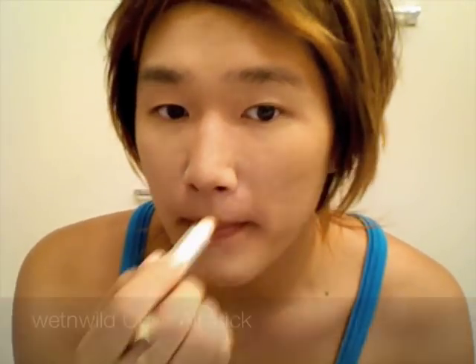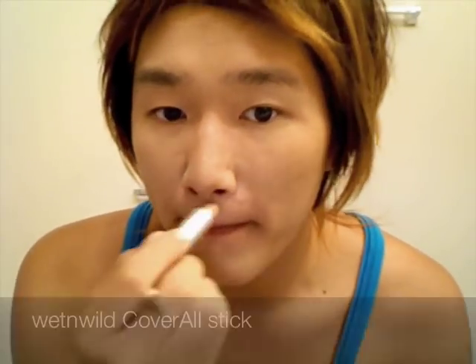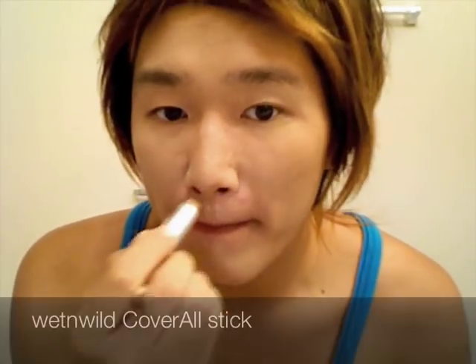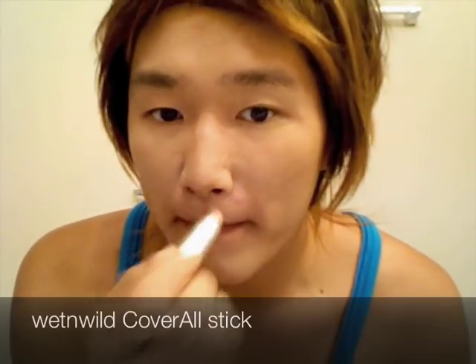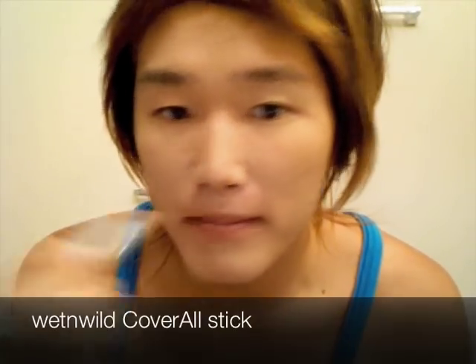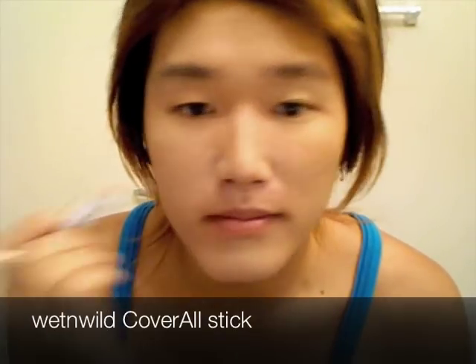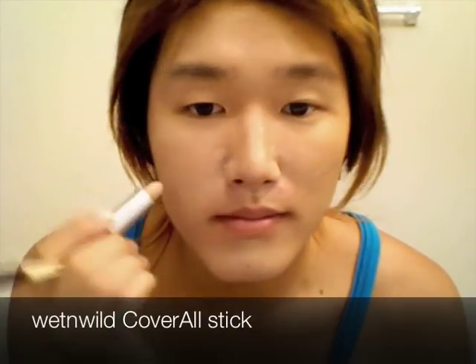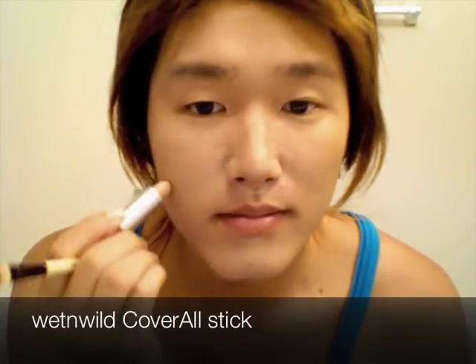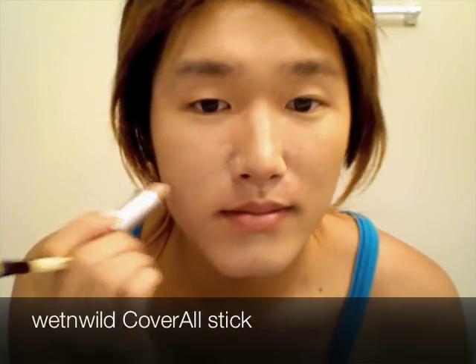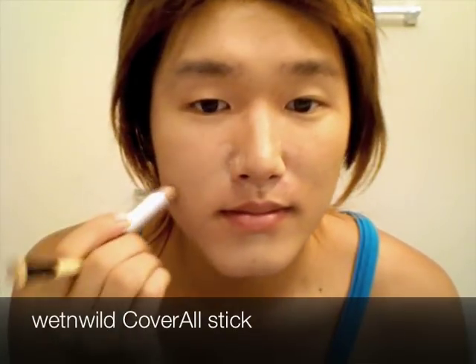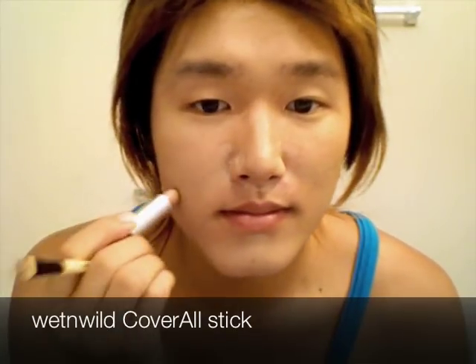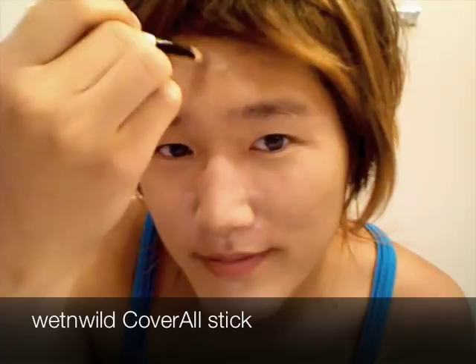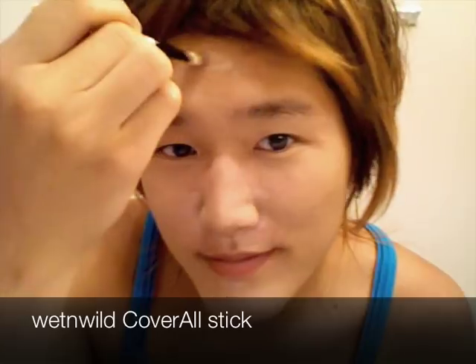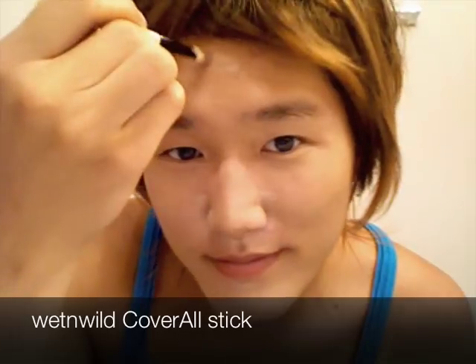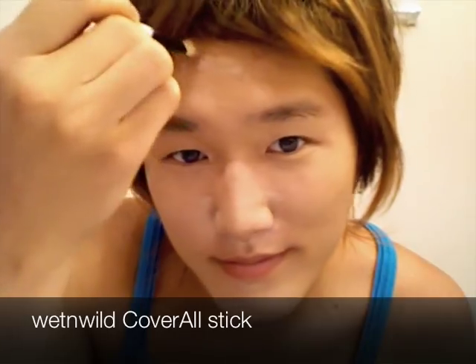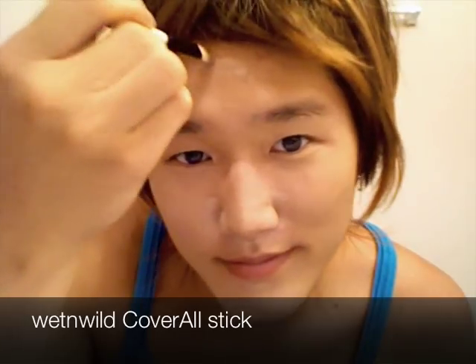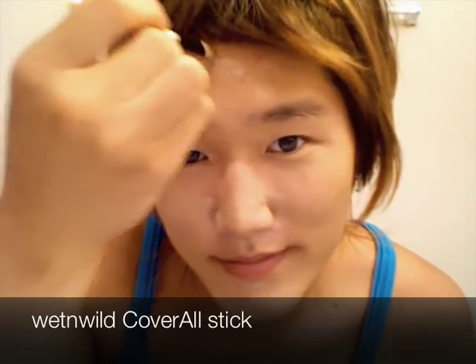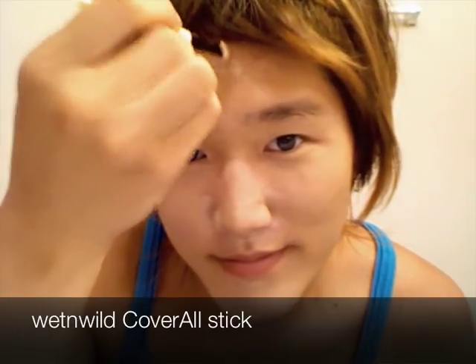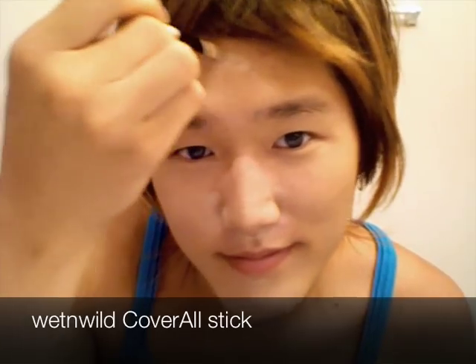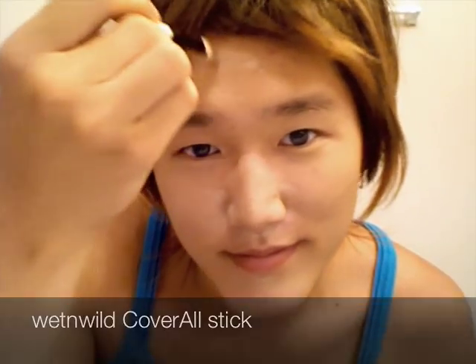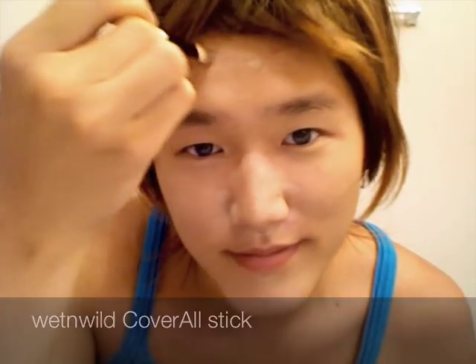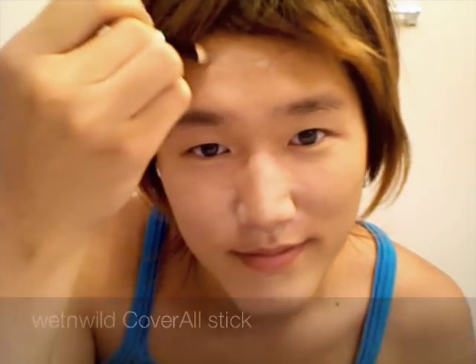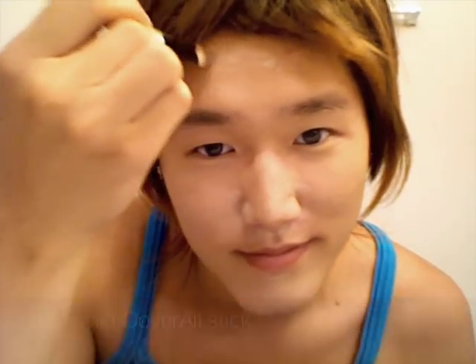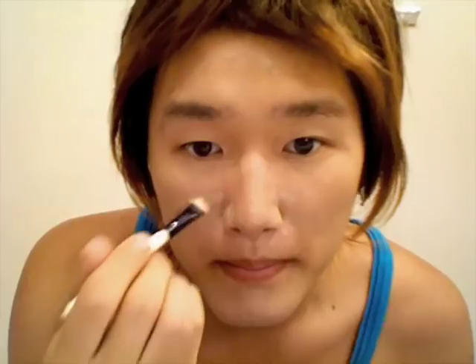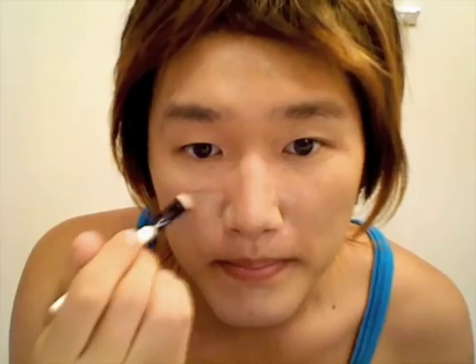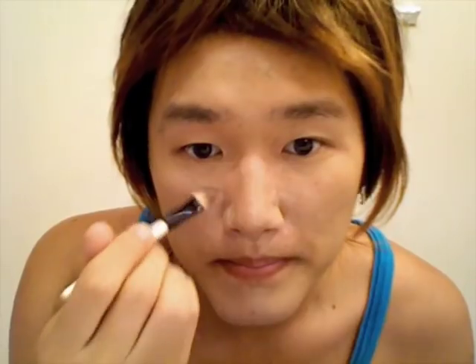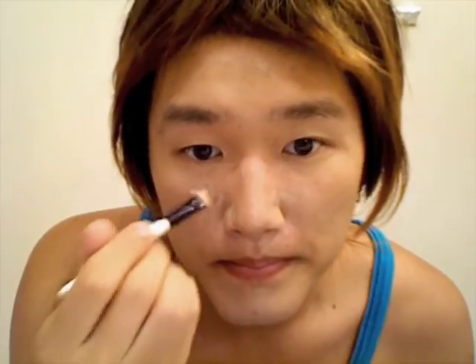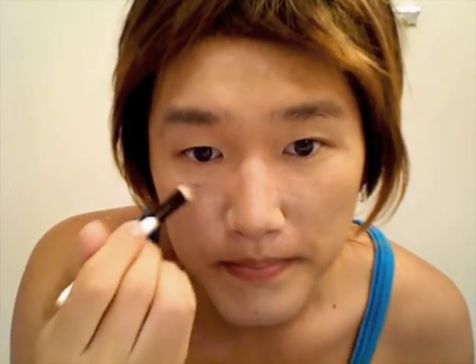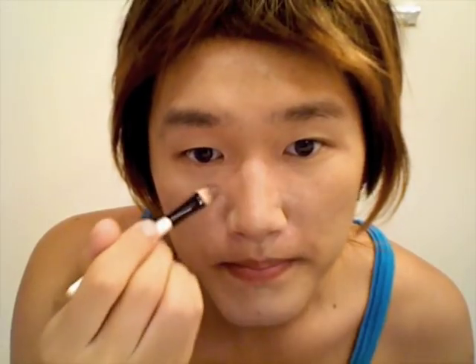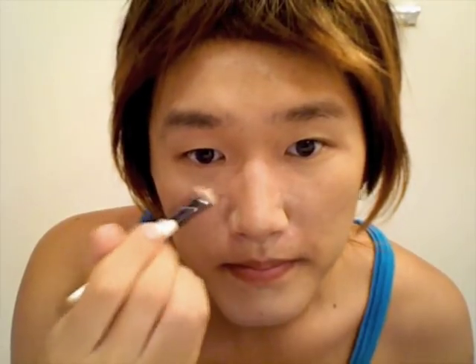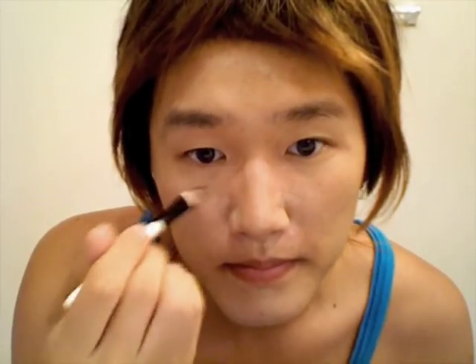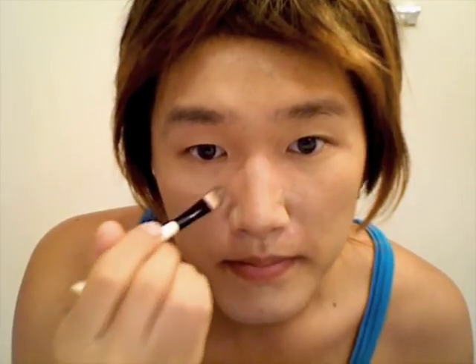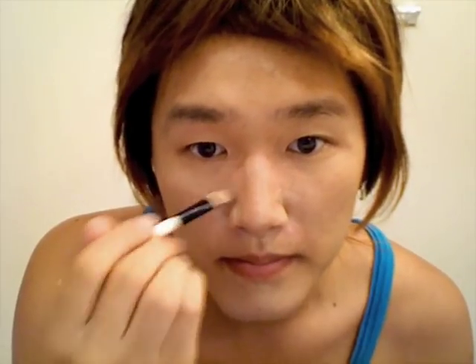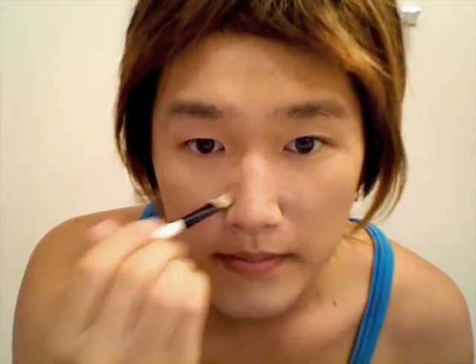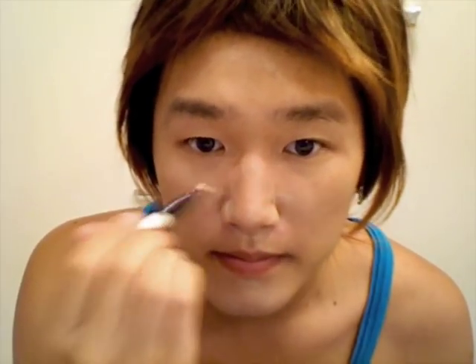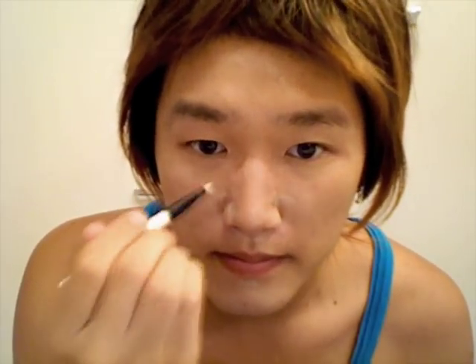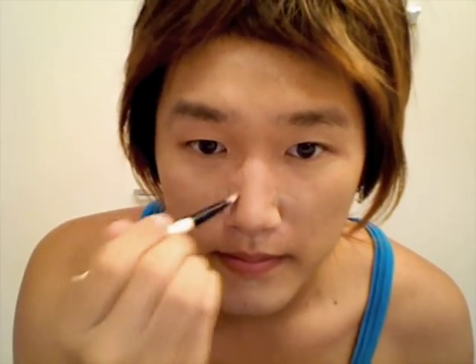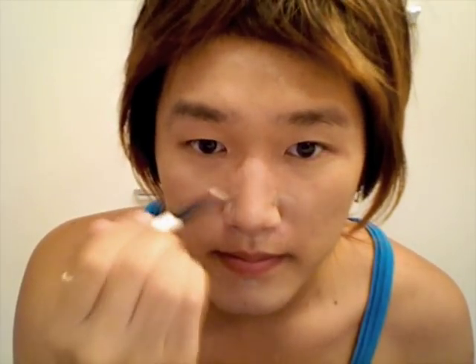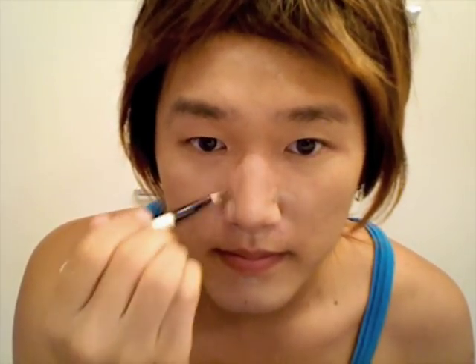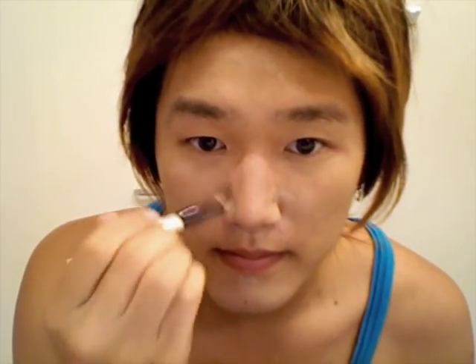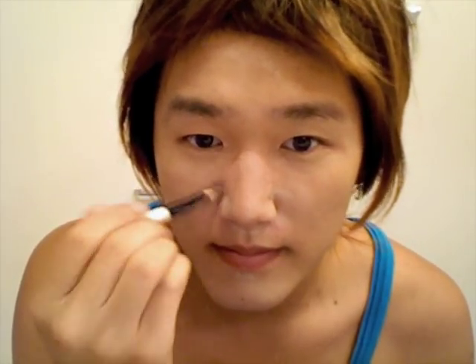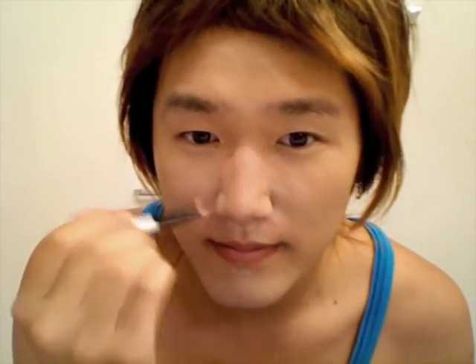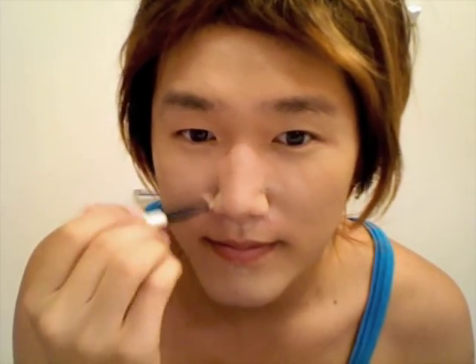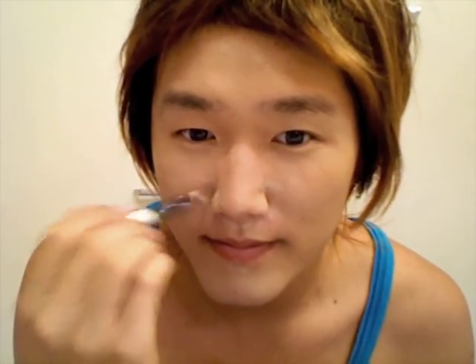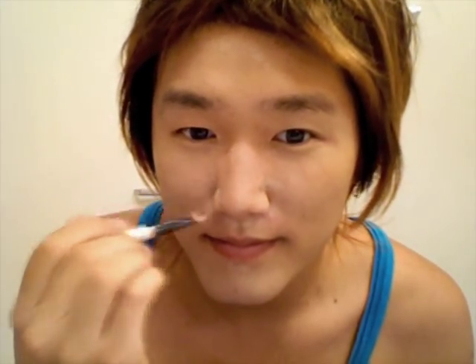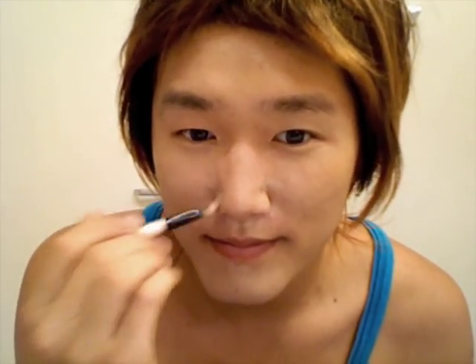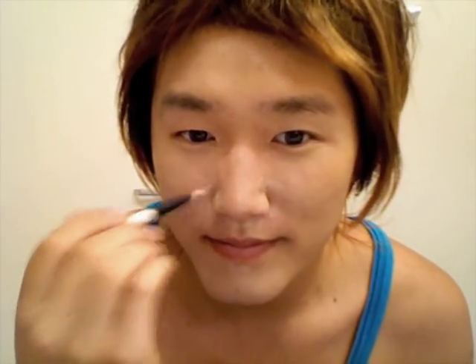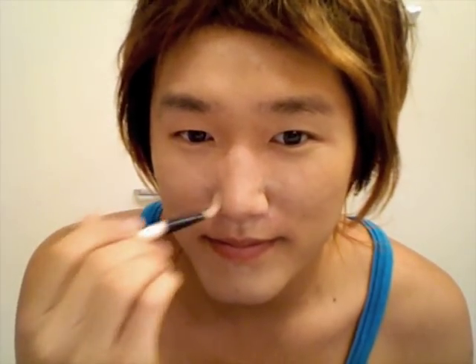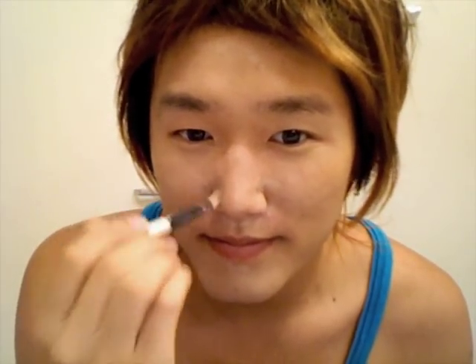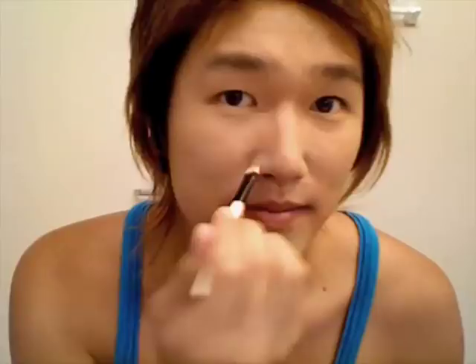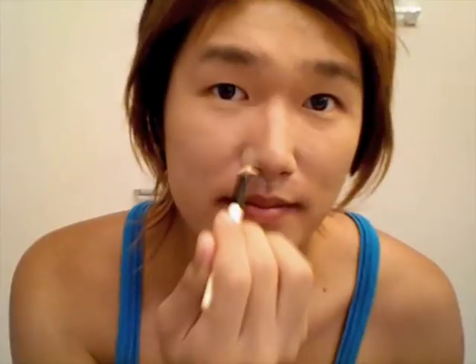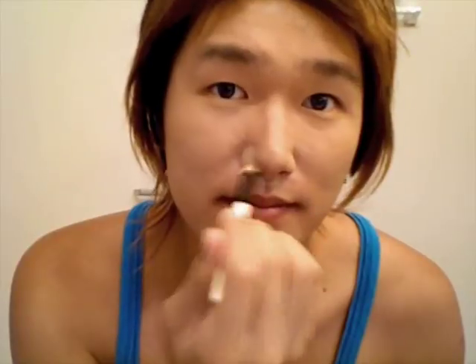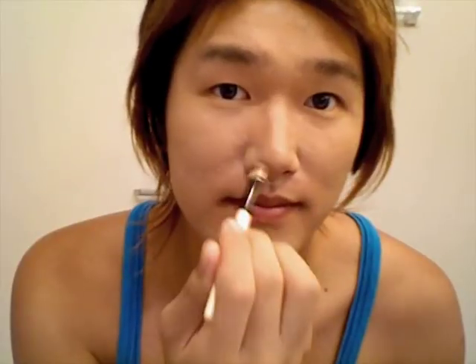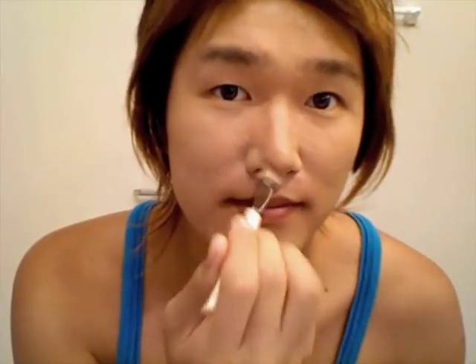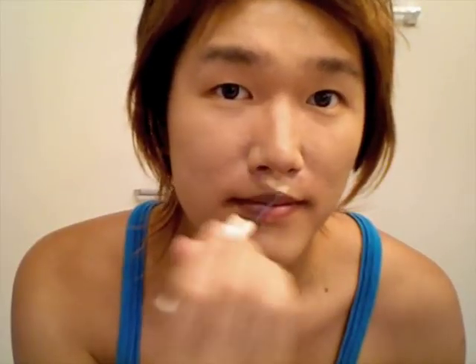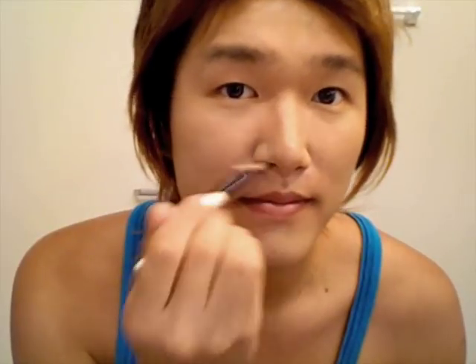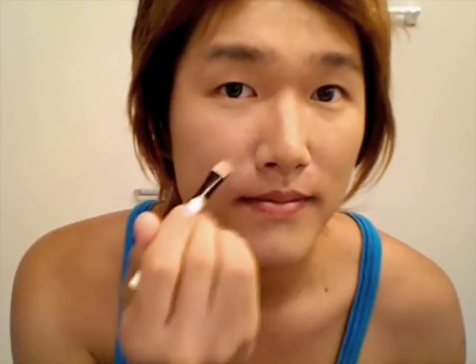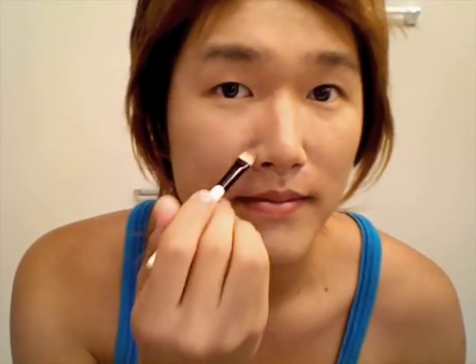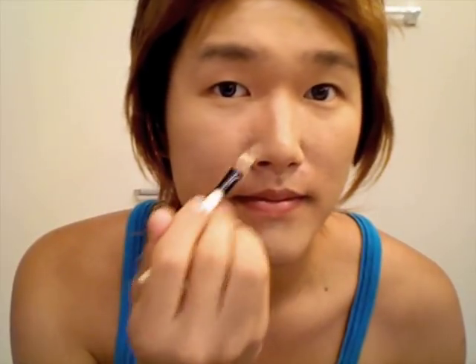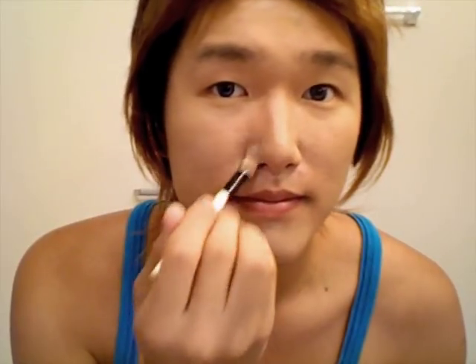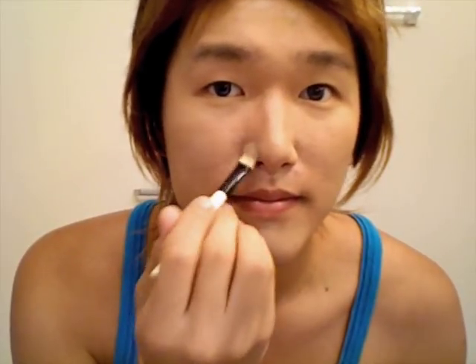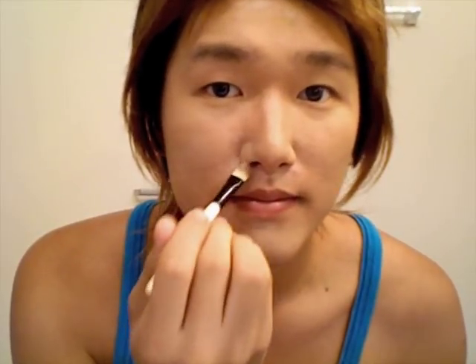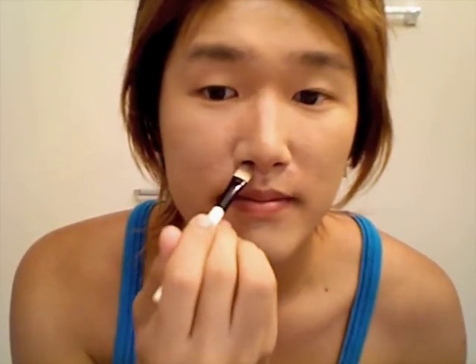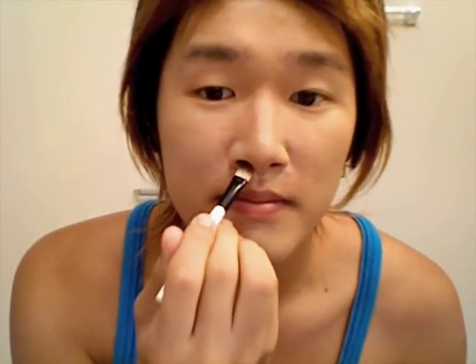Now use a concealer stick to cover up any flaws on your face. In my case, it's everything.